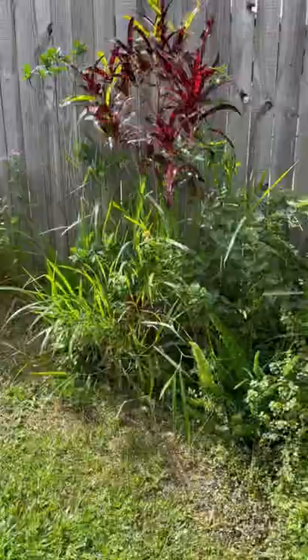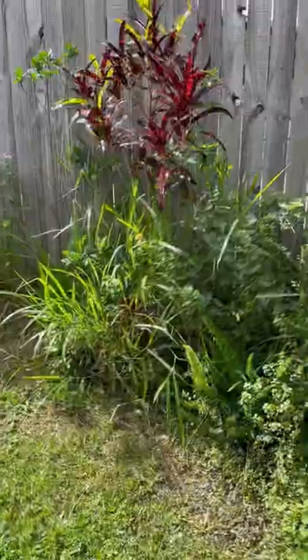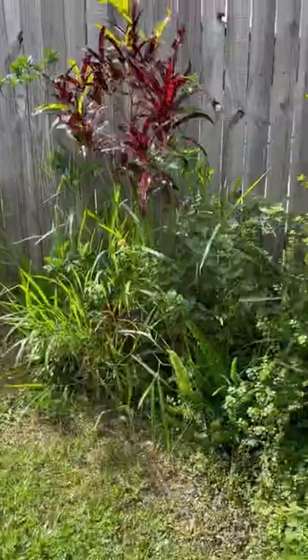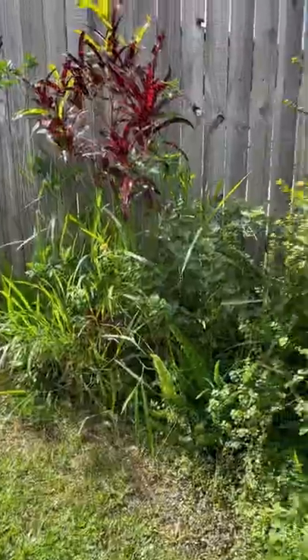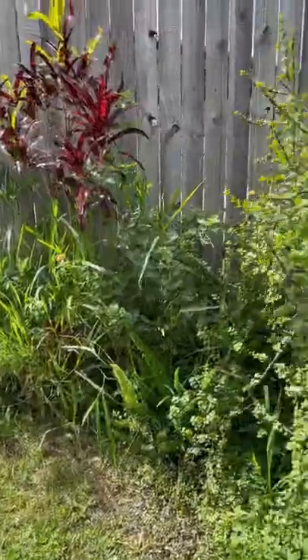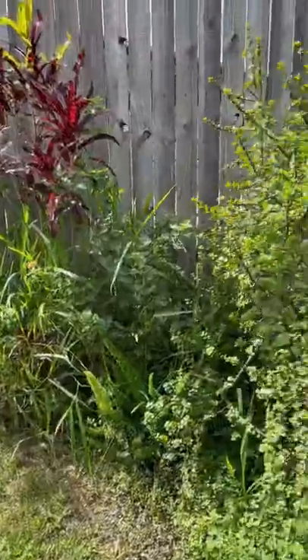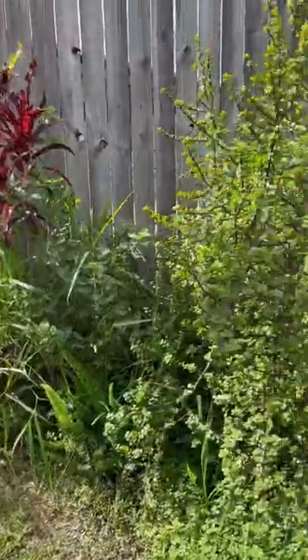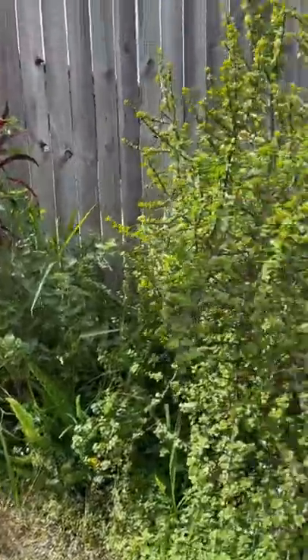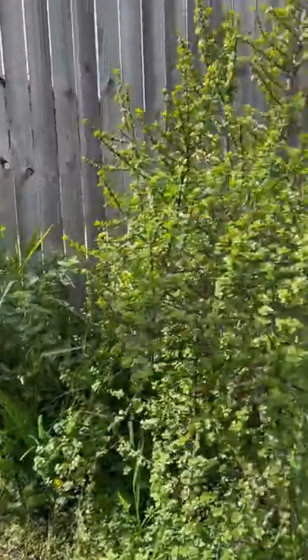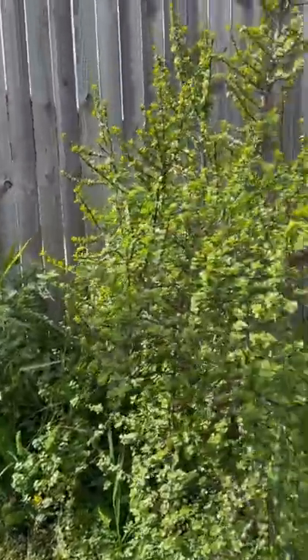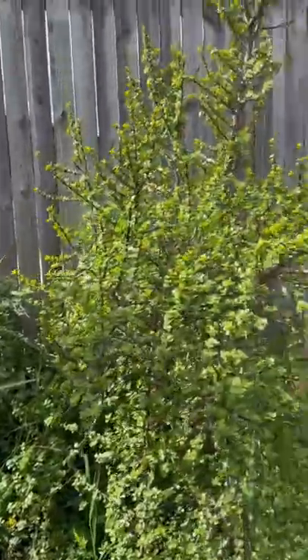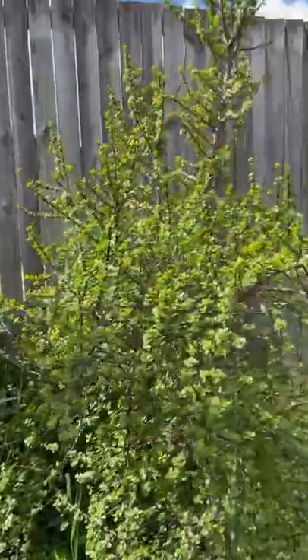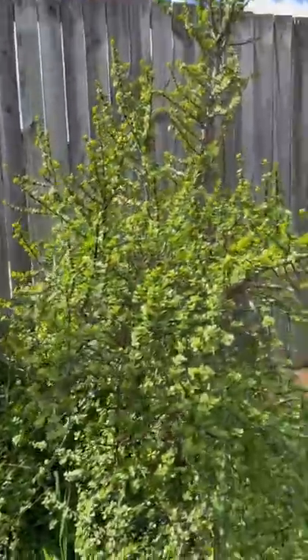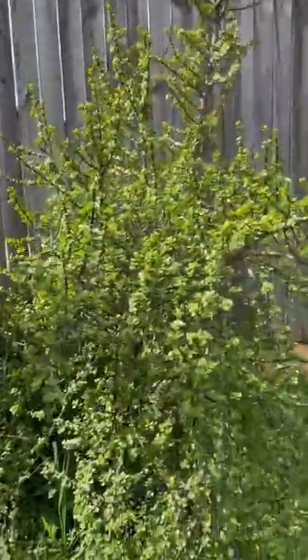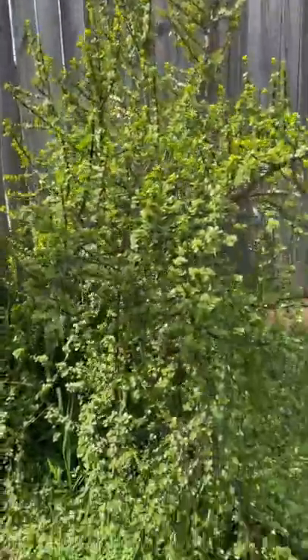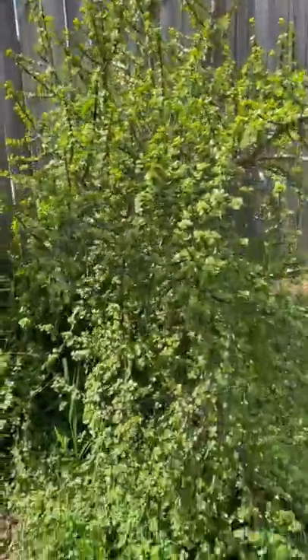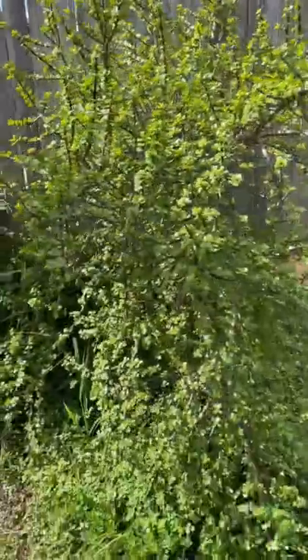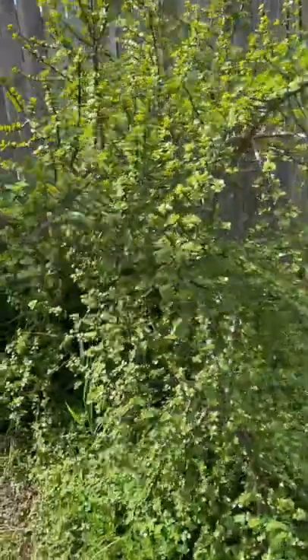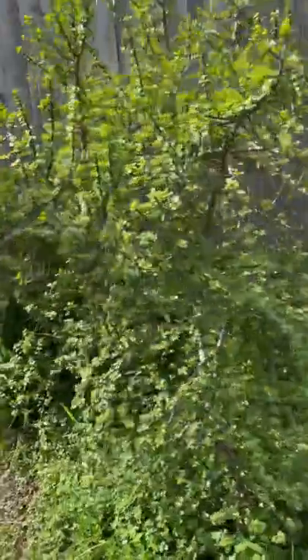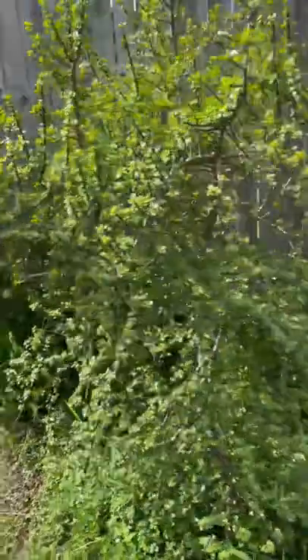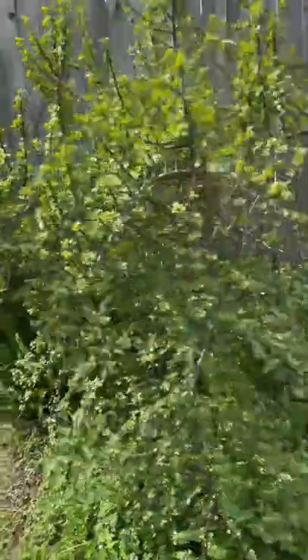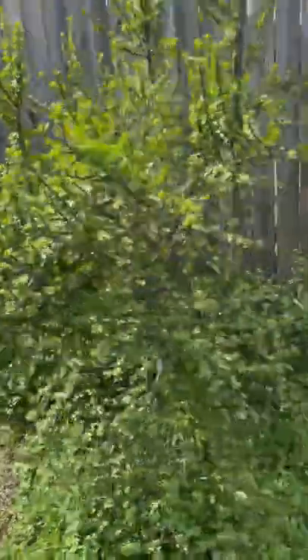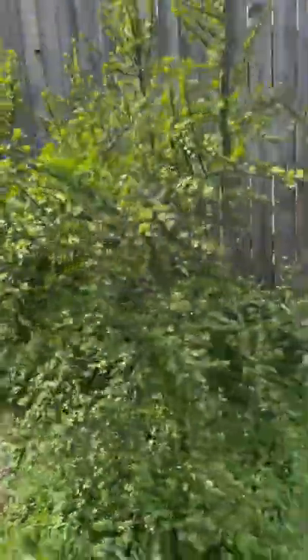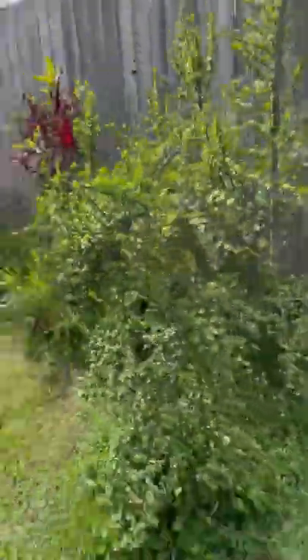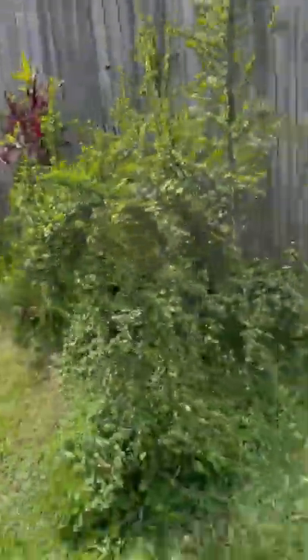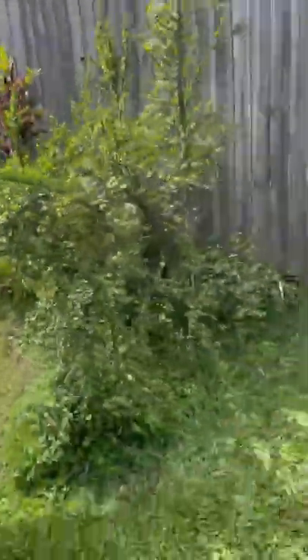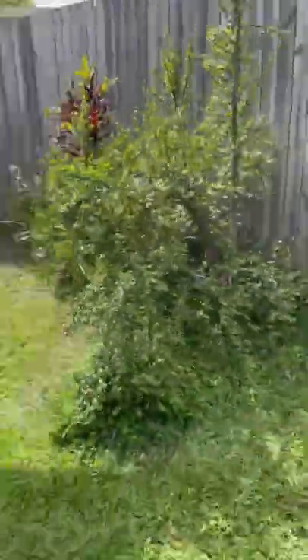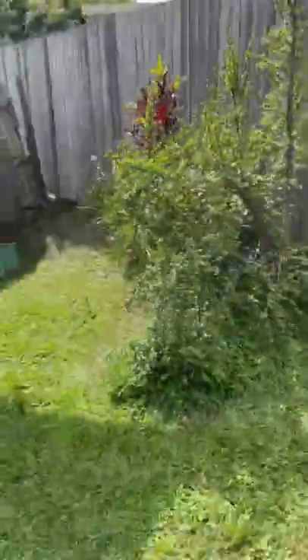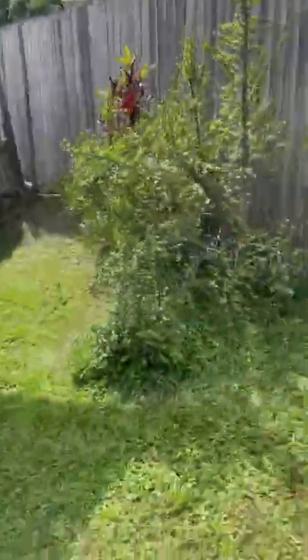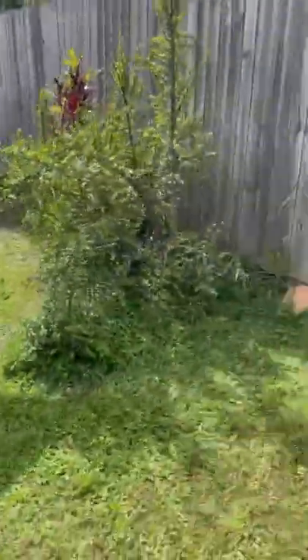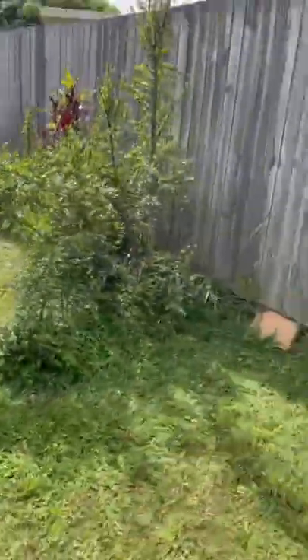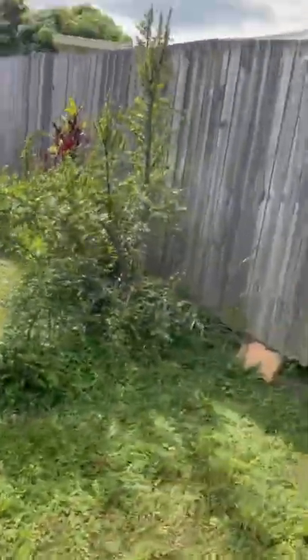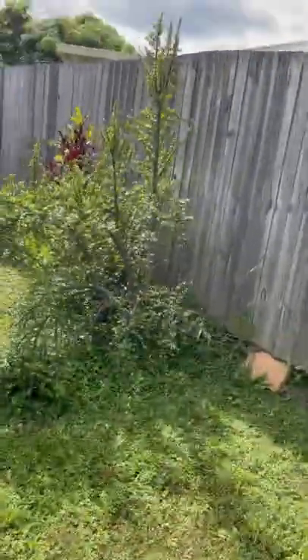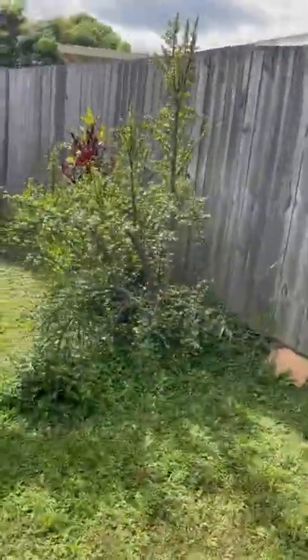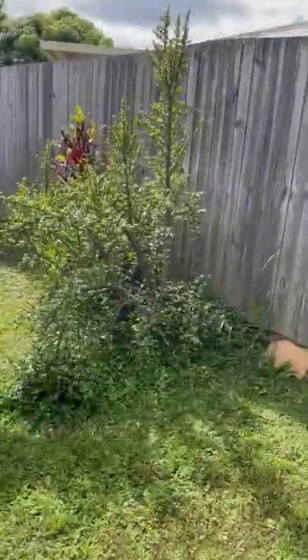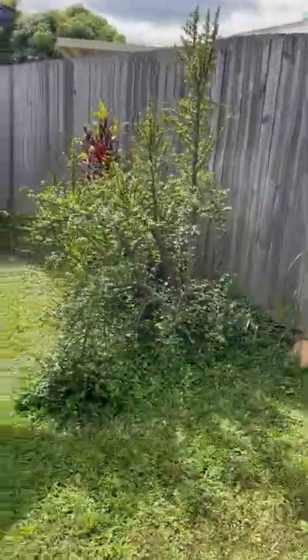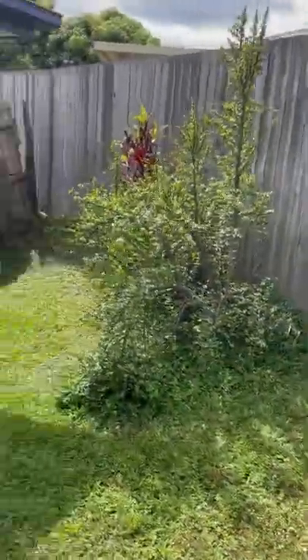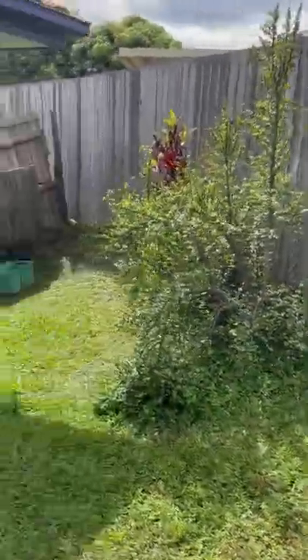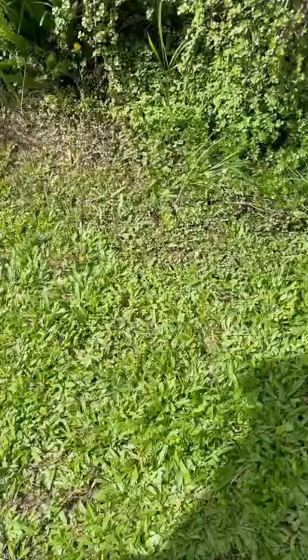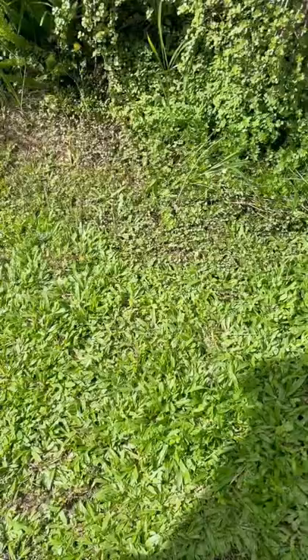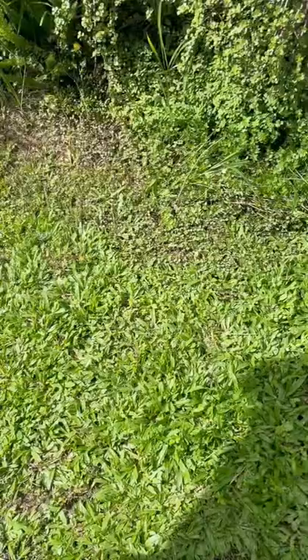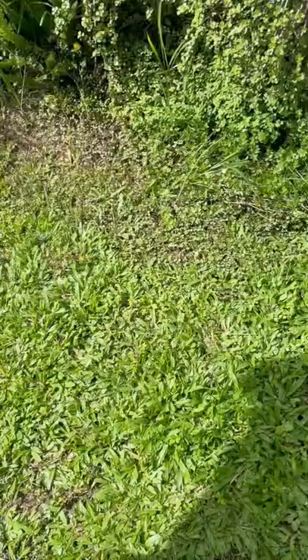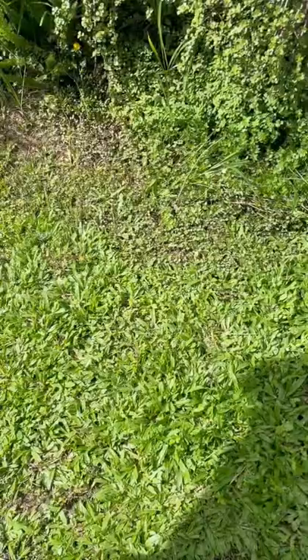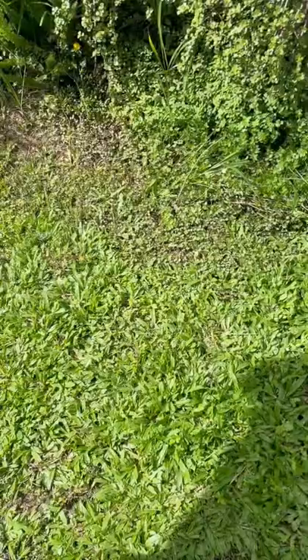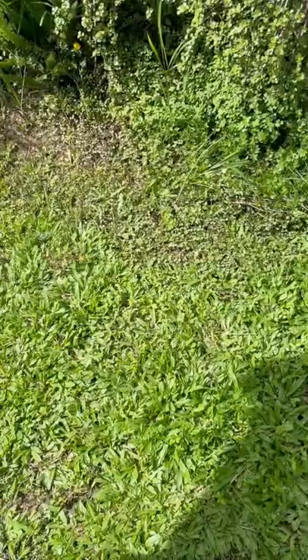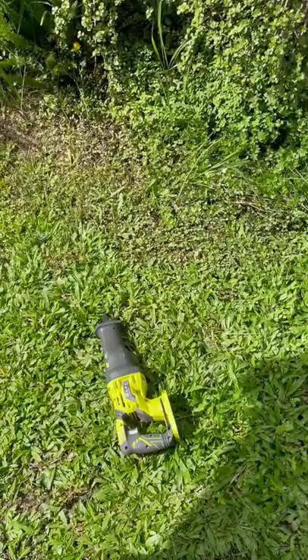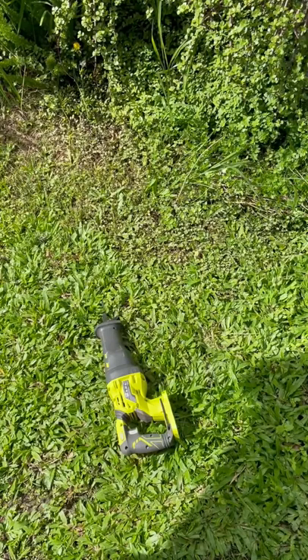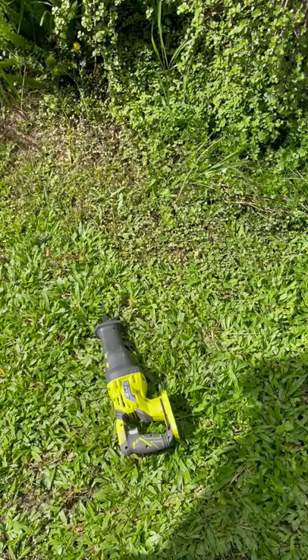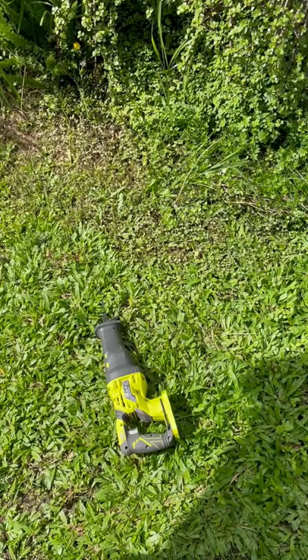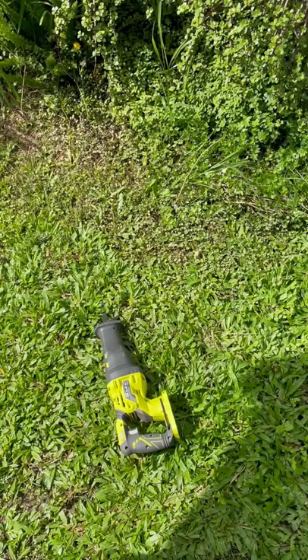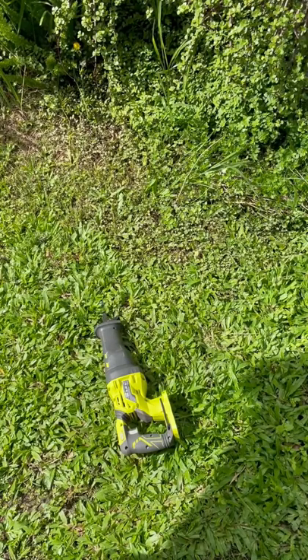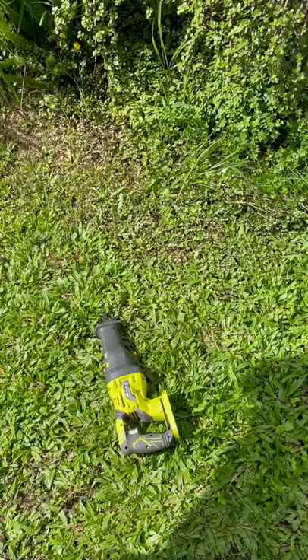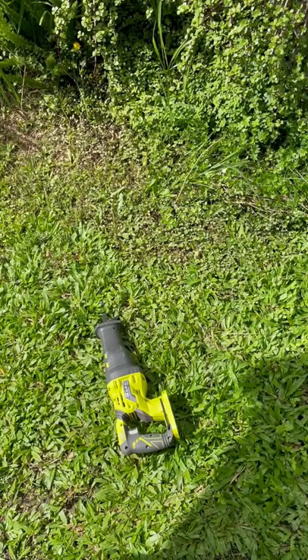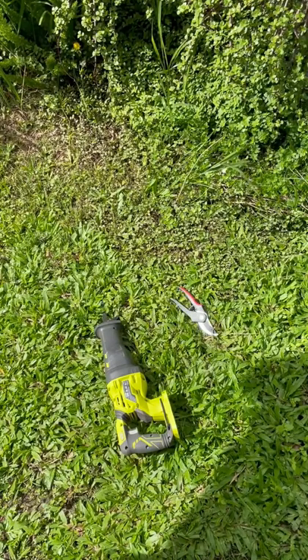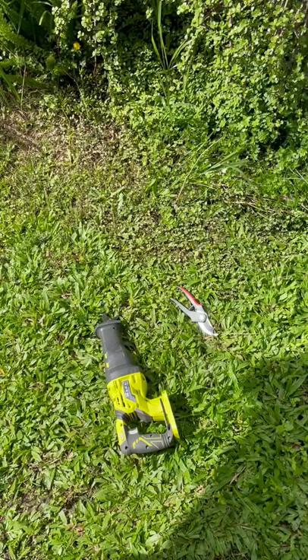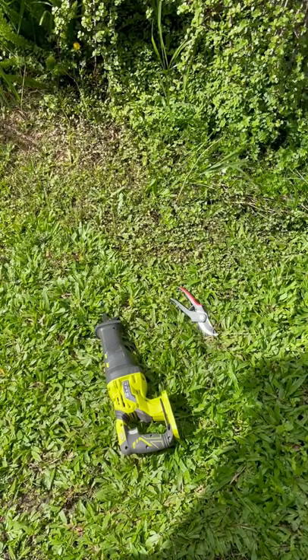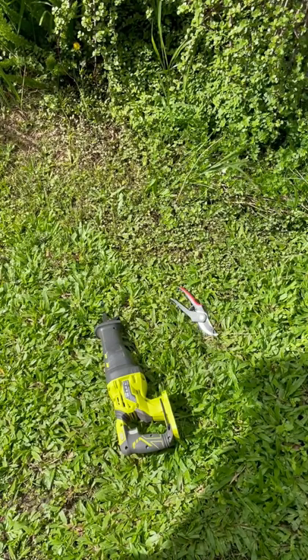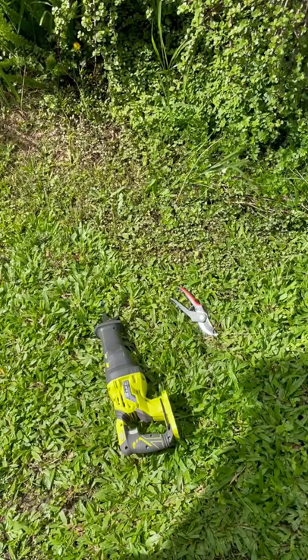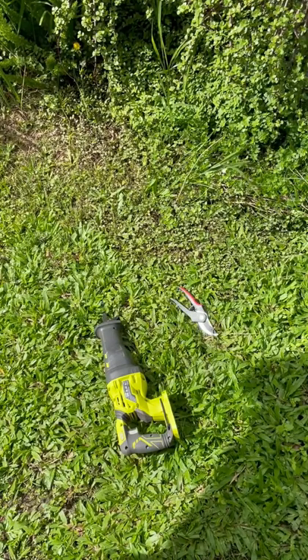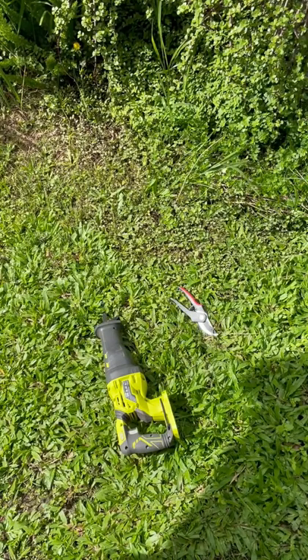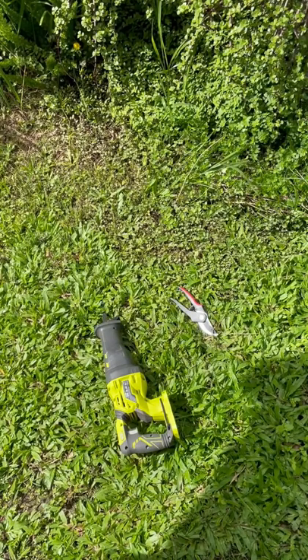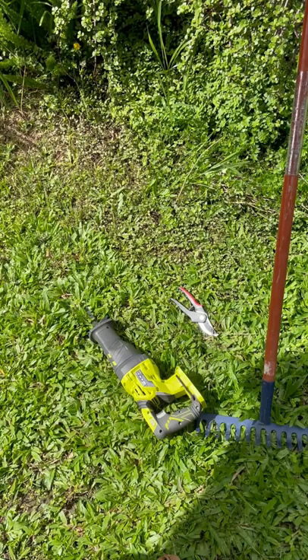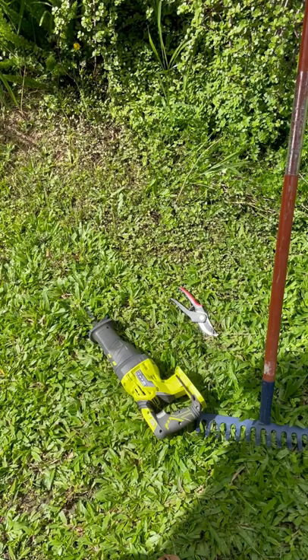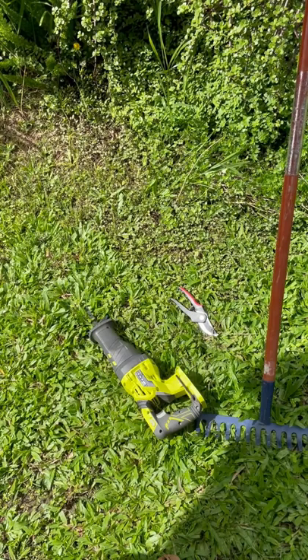Hello again there friends! So here I have this really horrible mess of a patch with an overgrown jade in it and I'm going to clean it up.